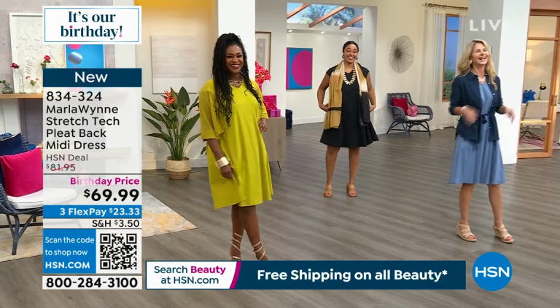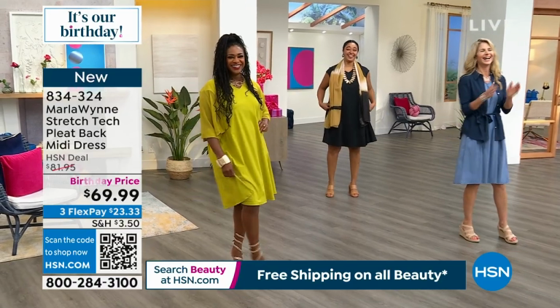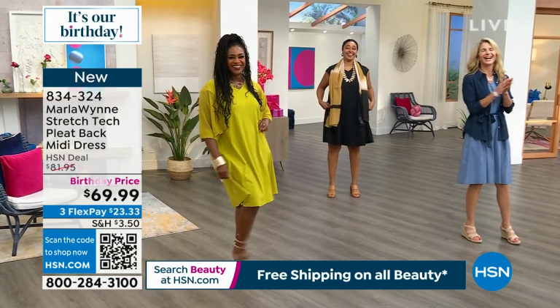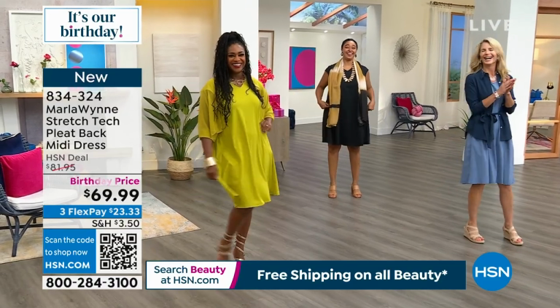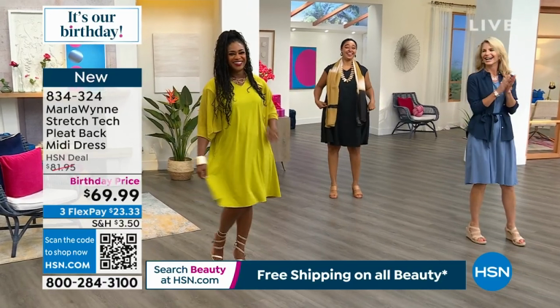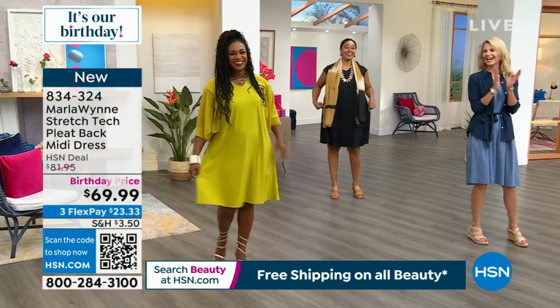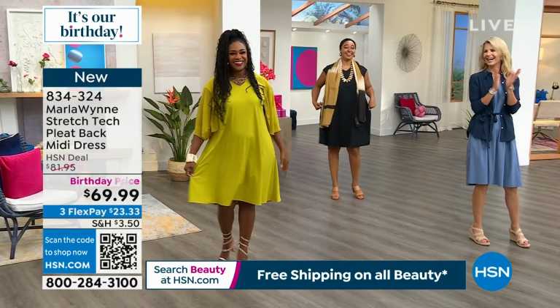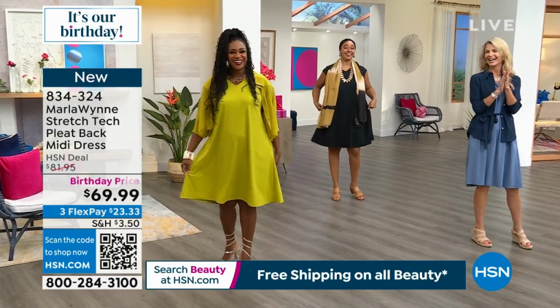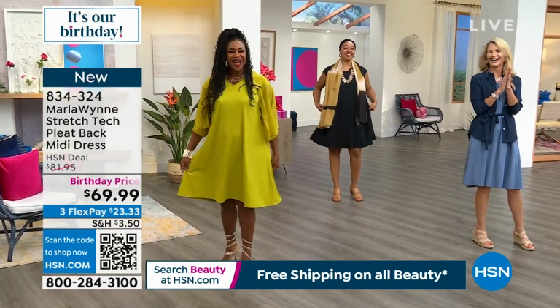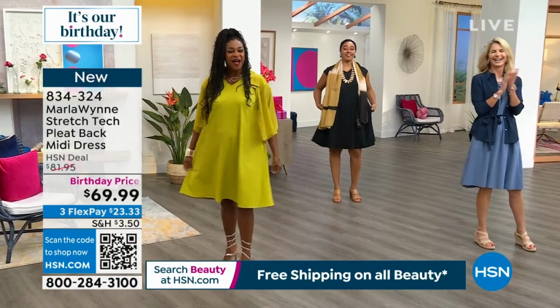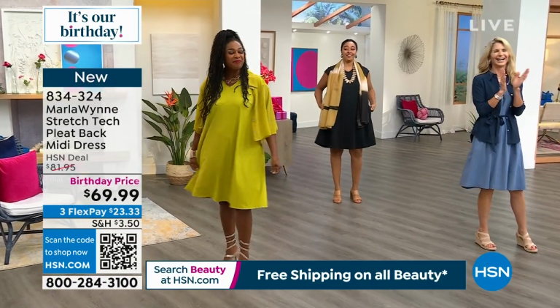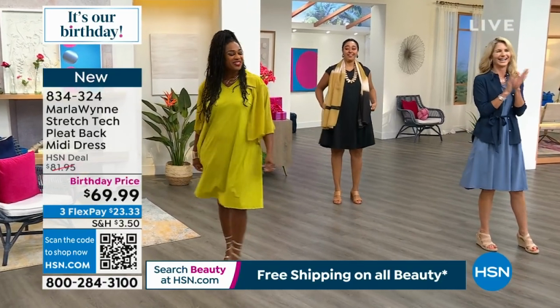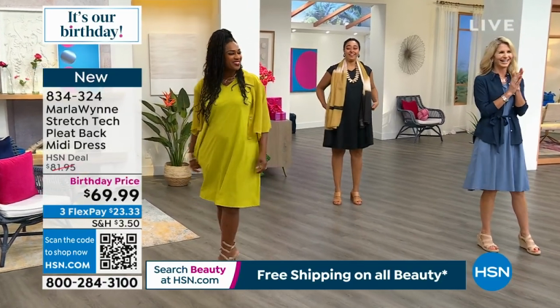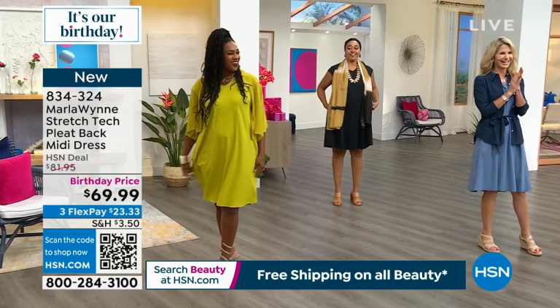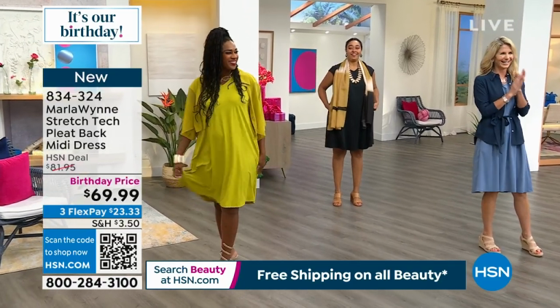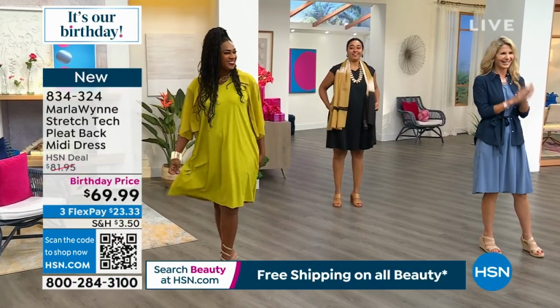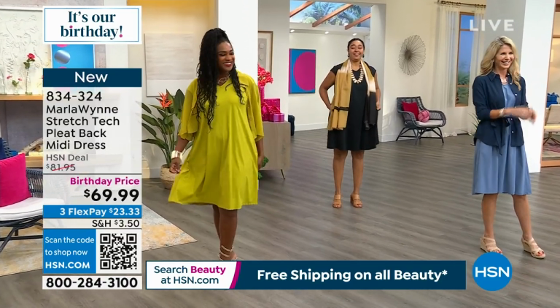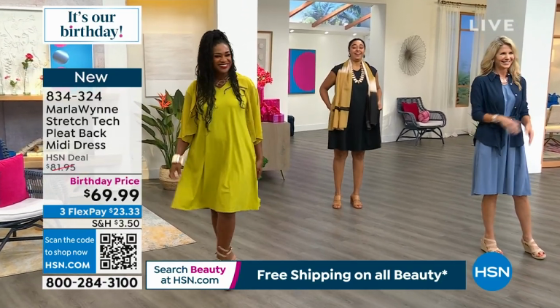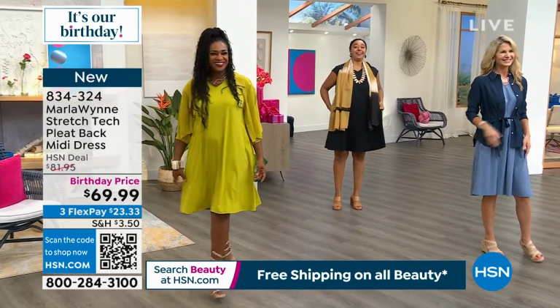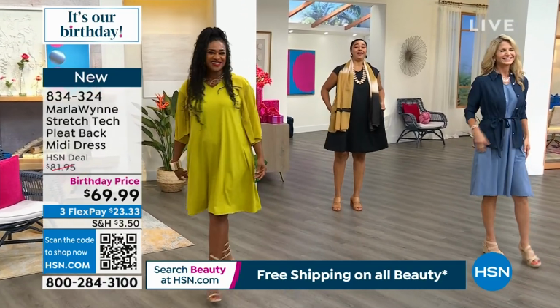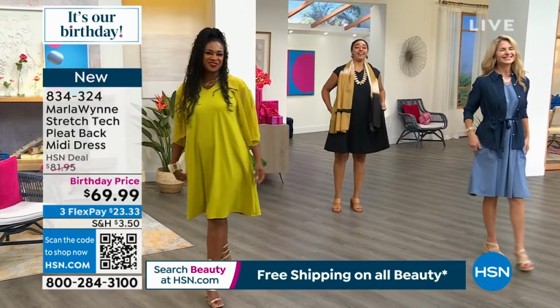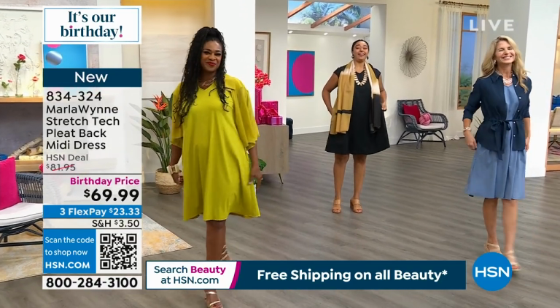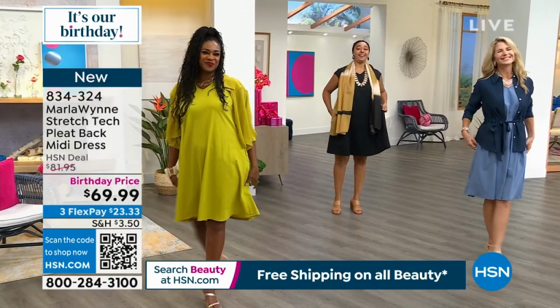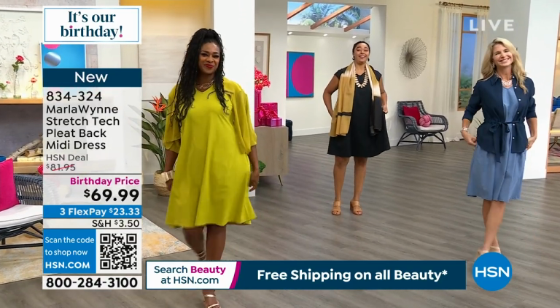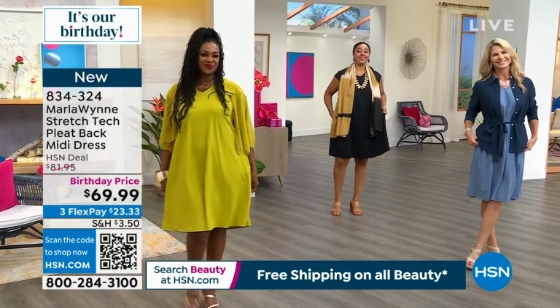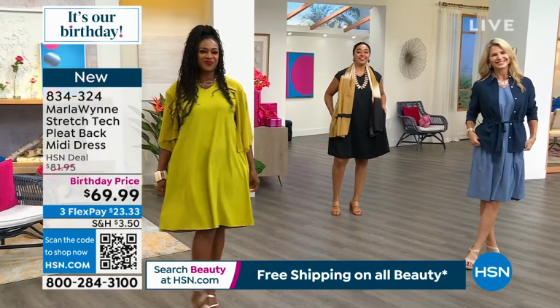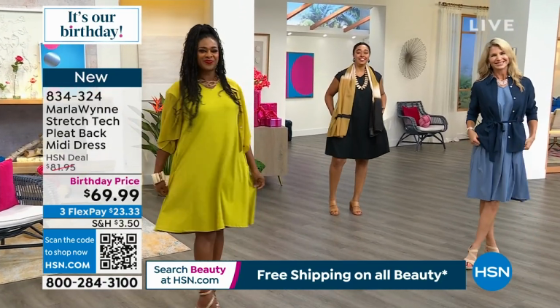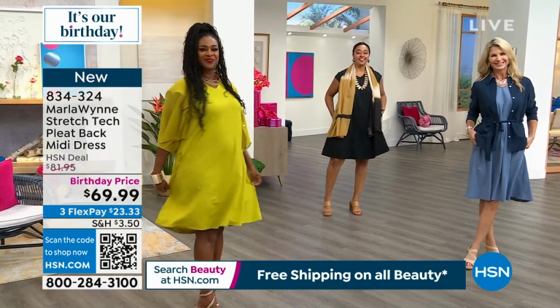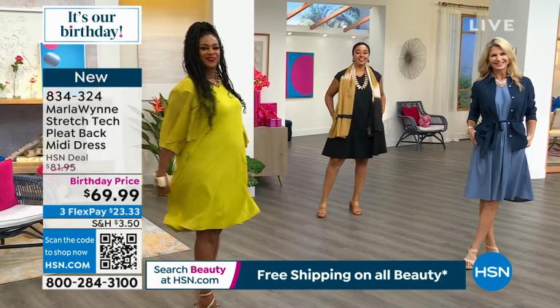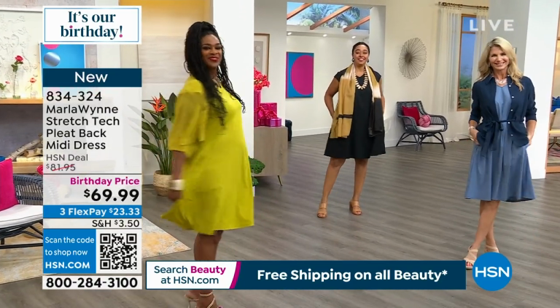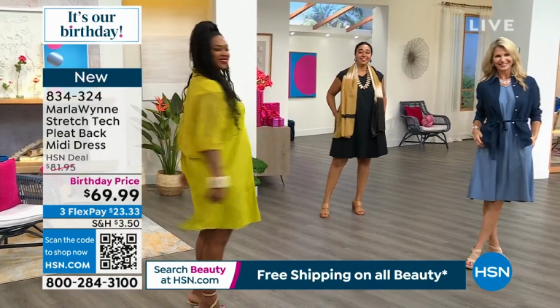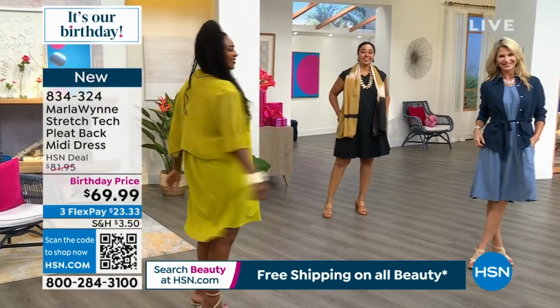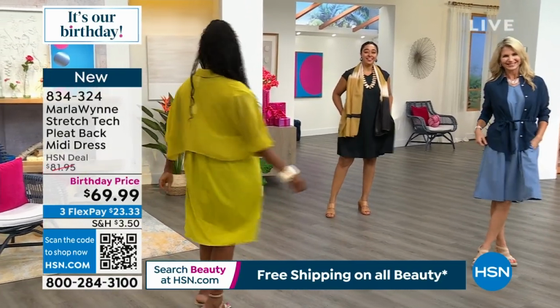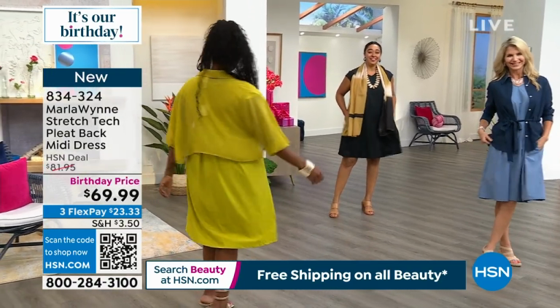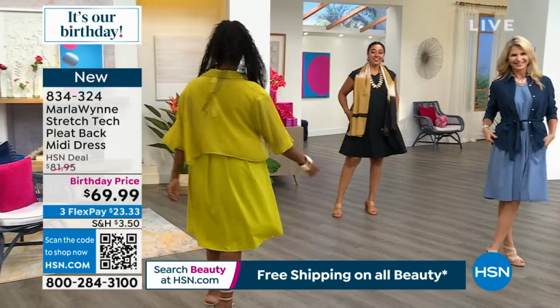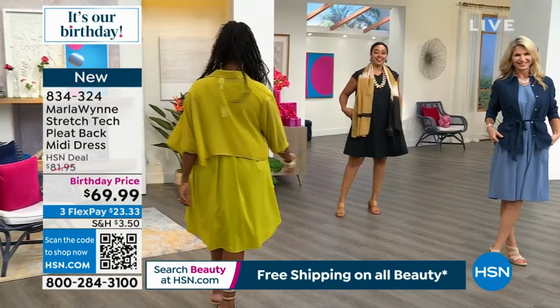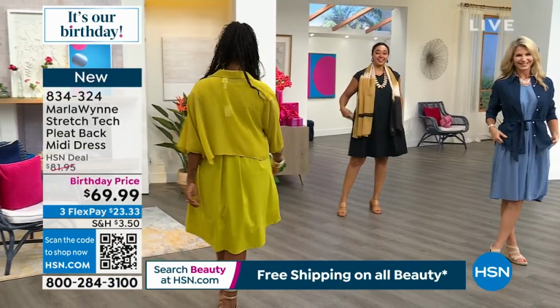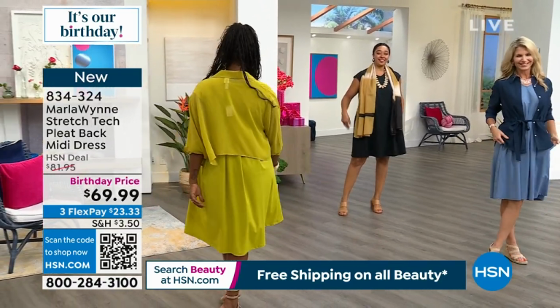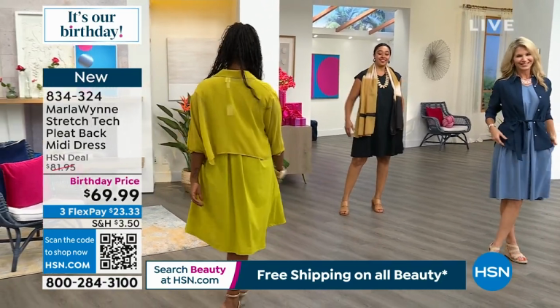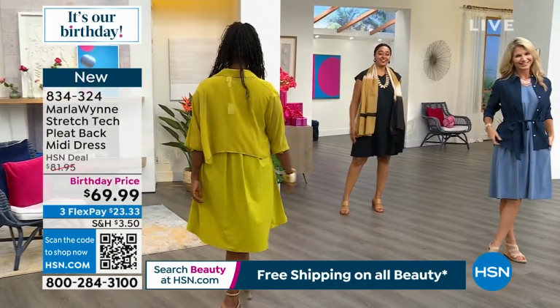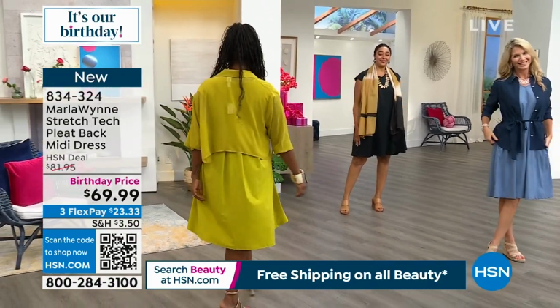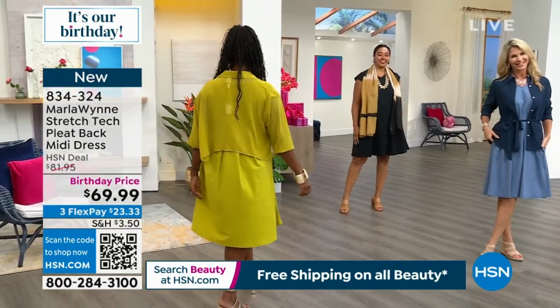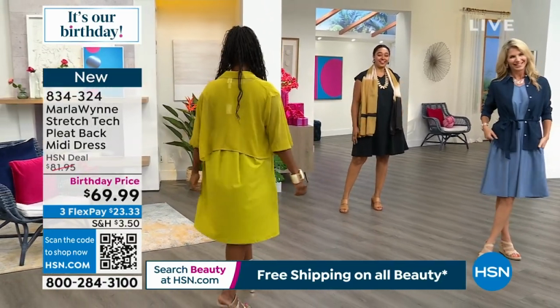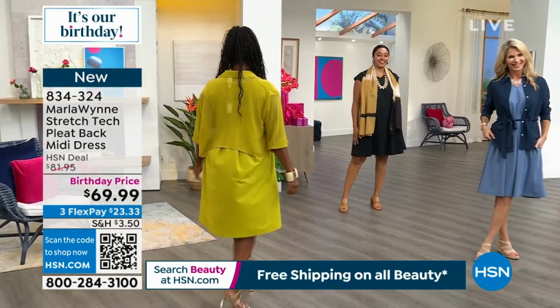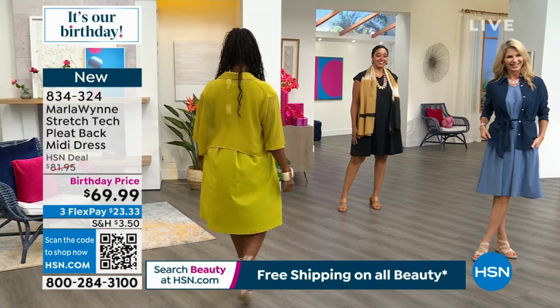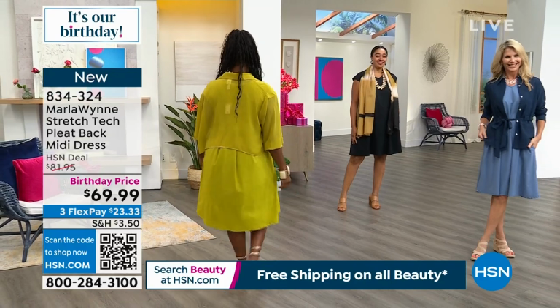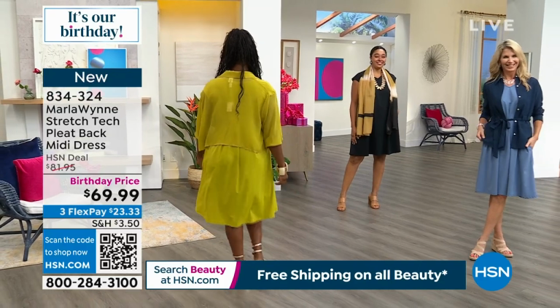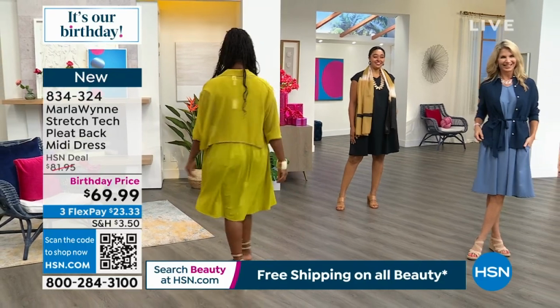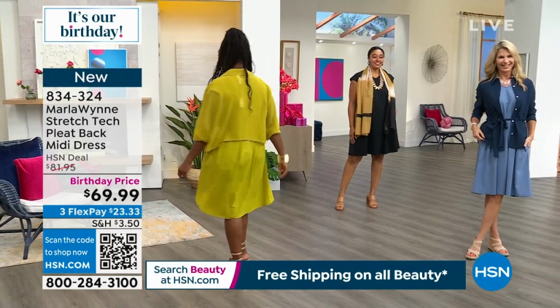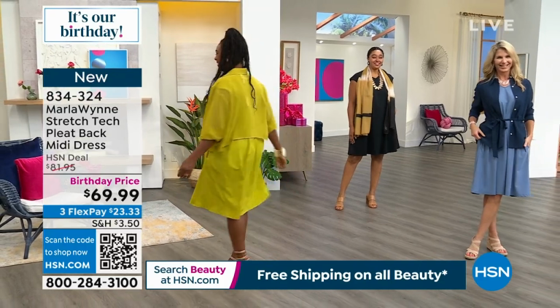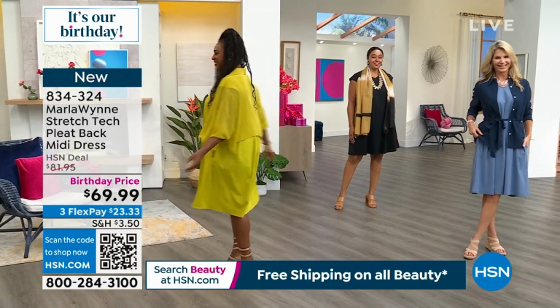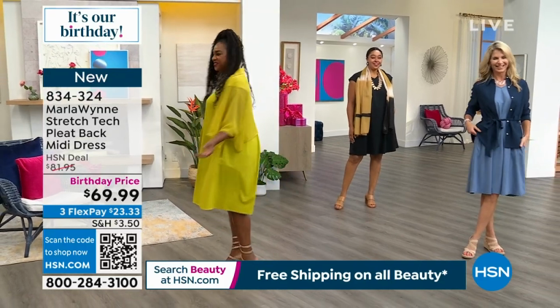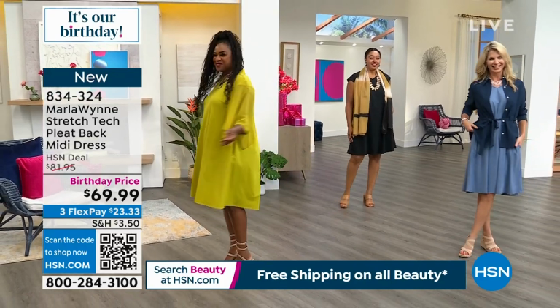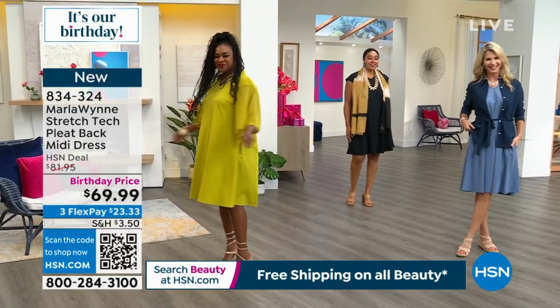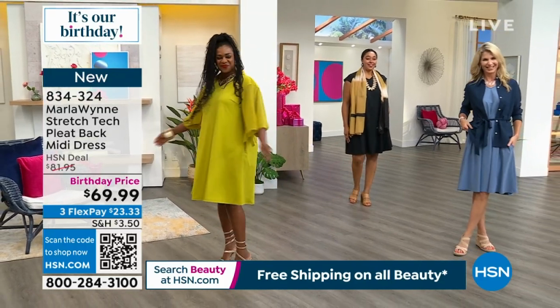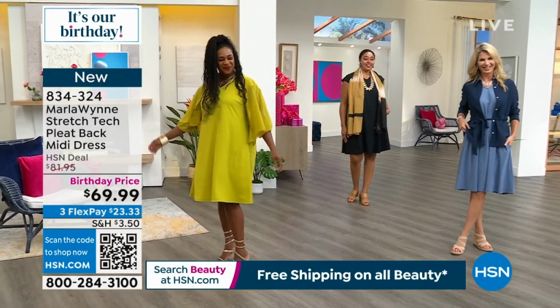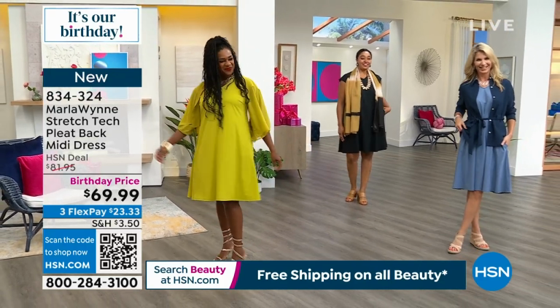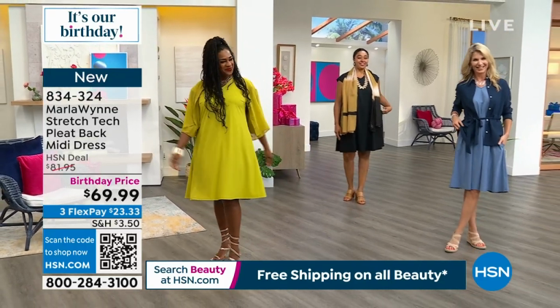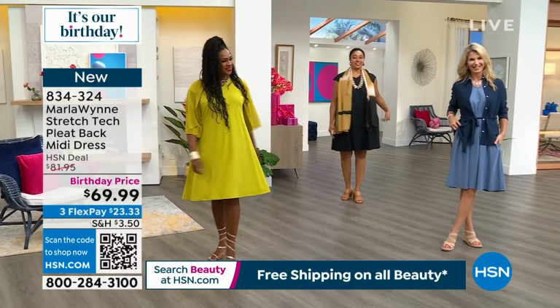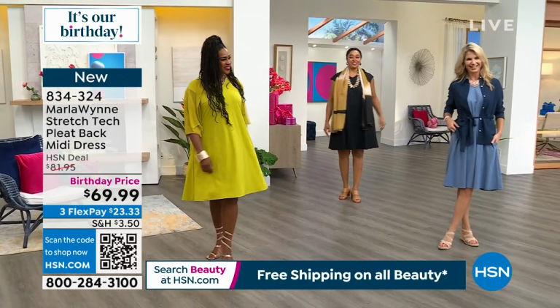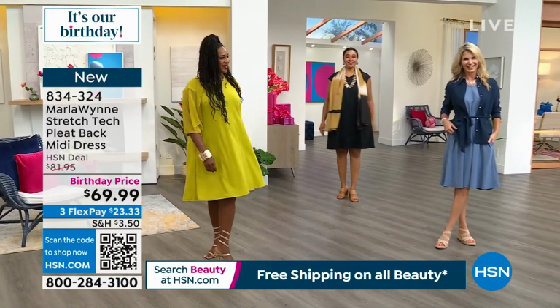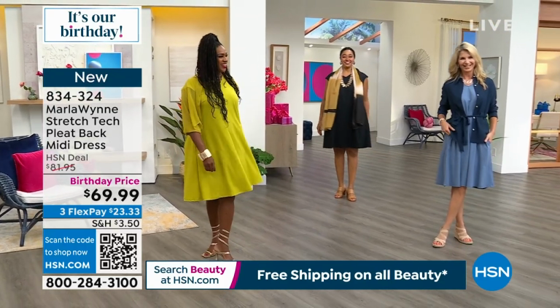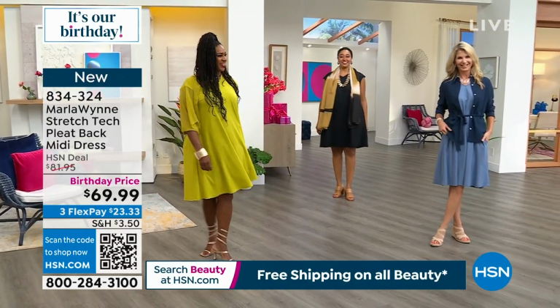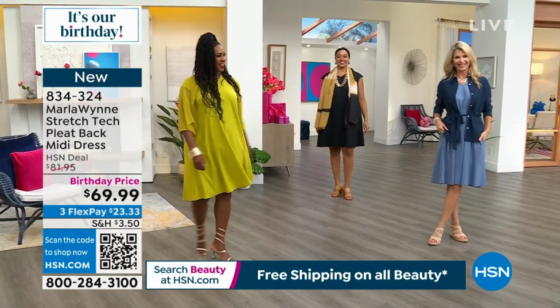Selah, what size are you in right now? She's in the large. You look incredible.